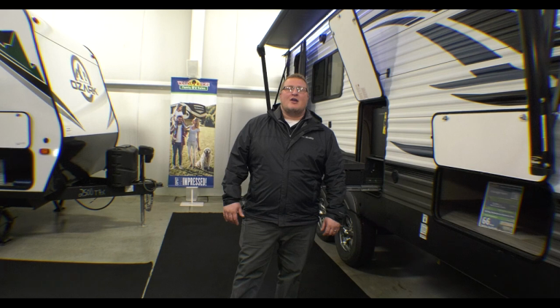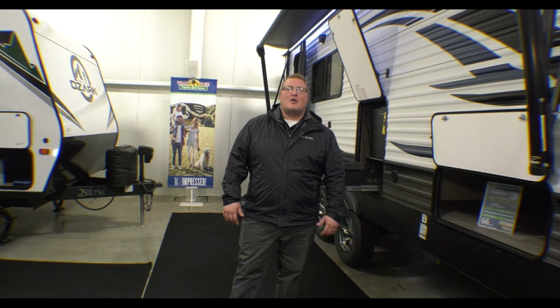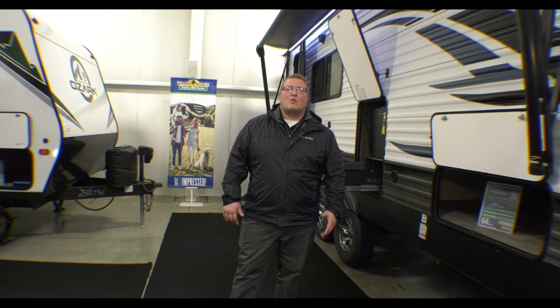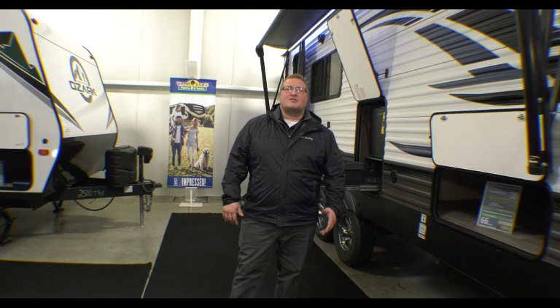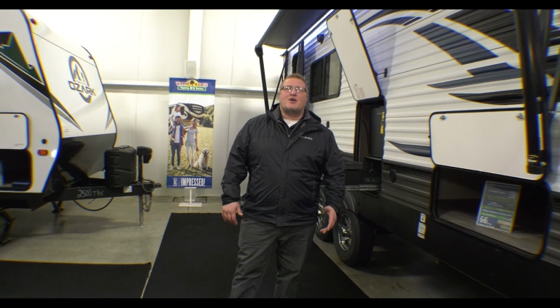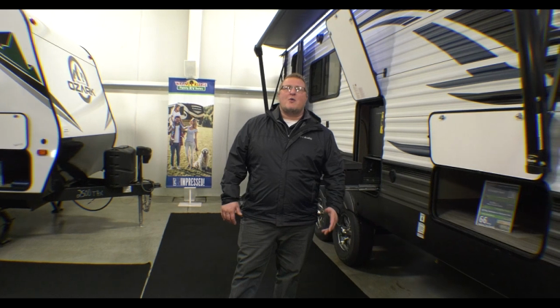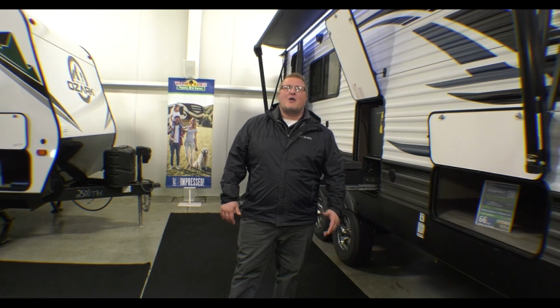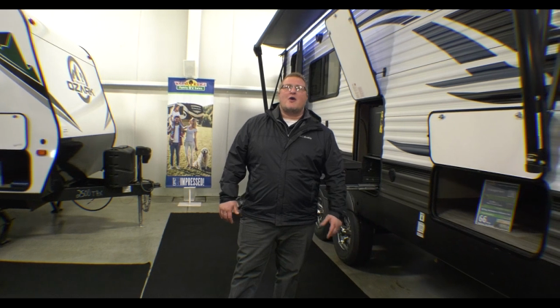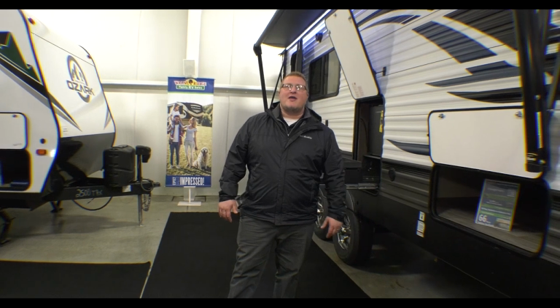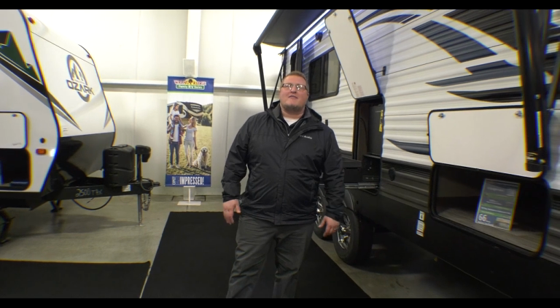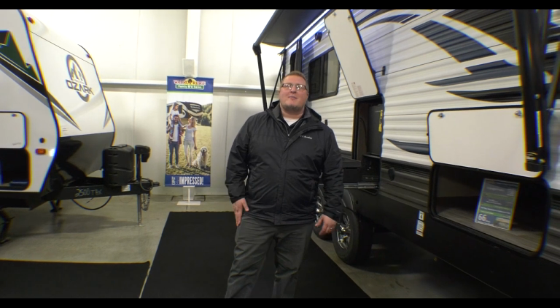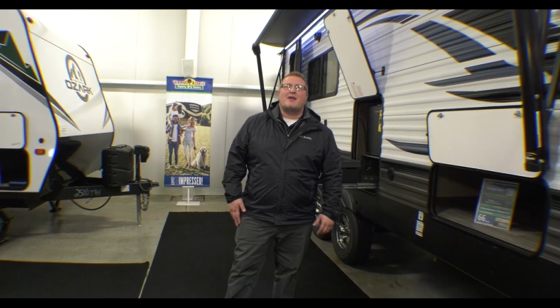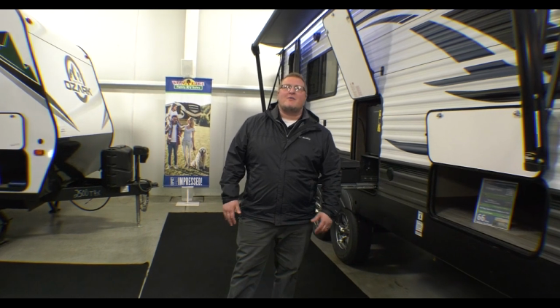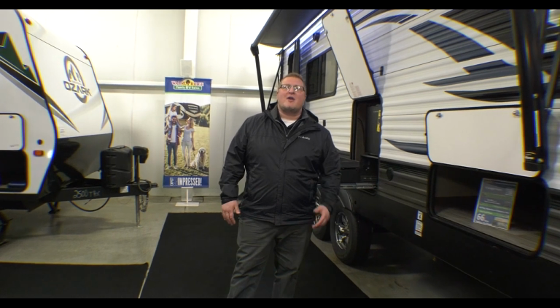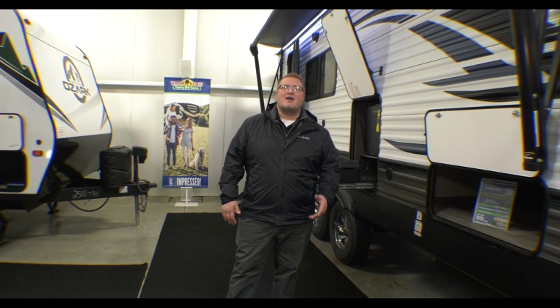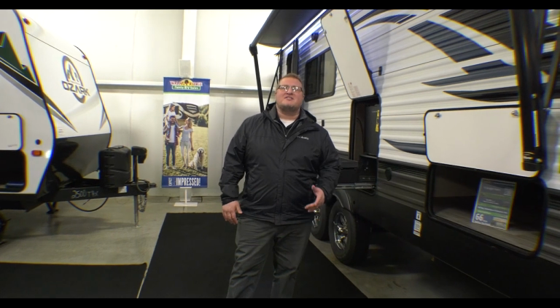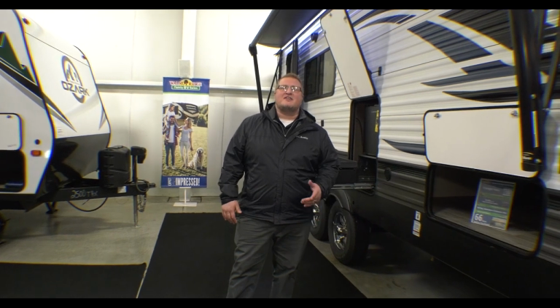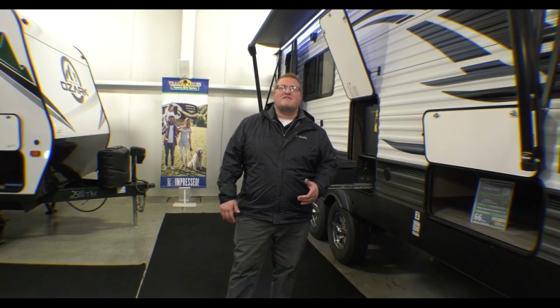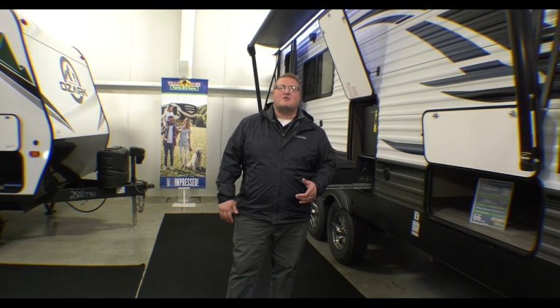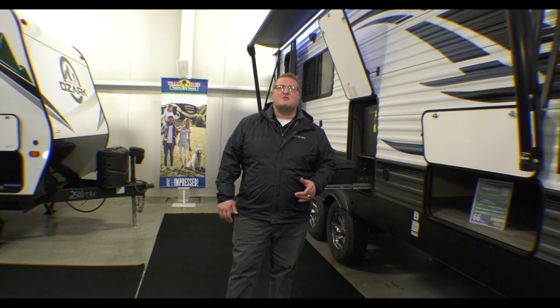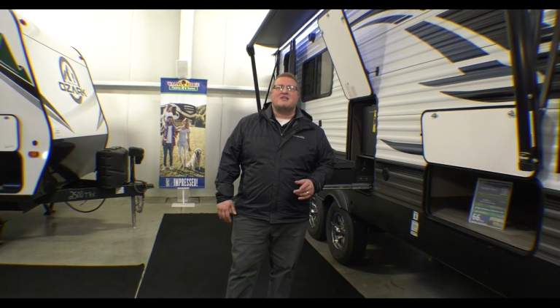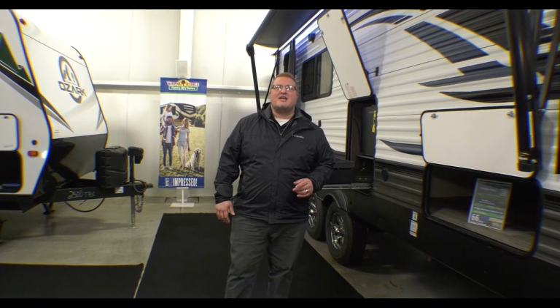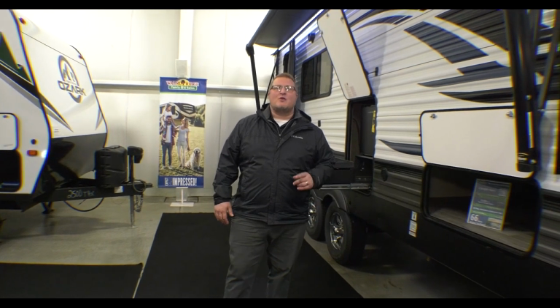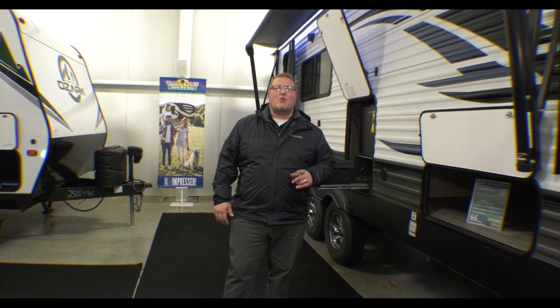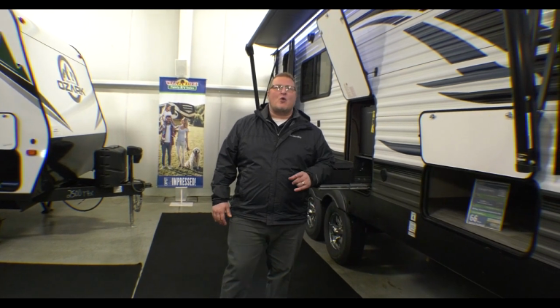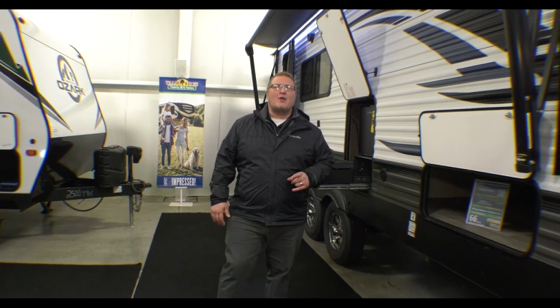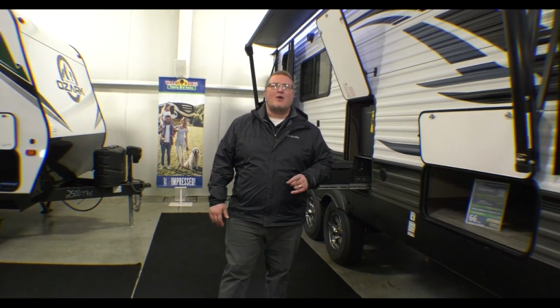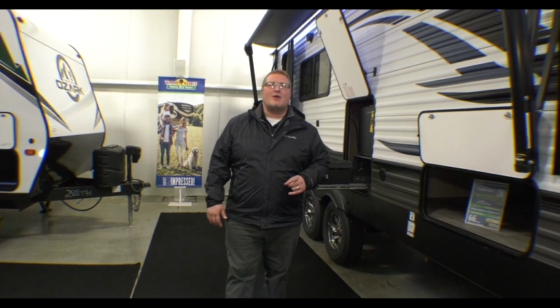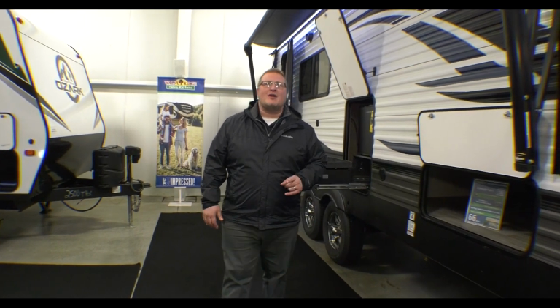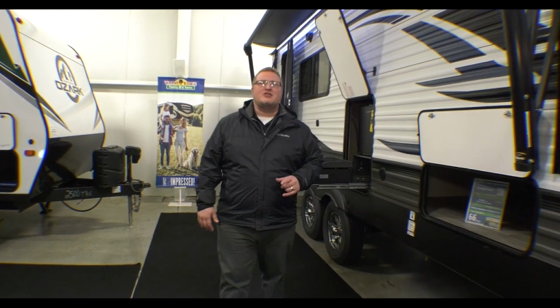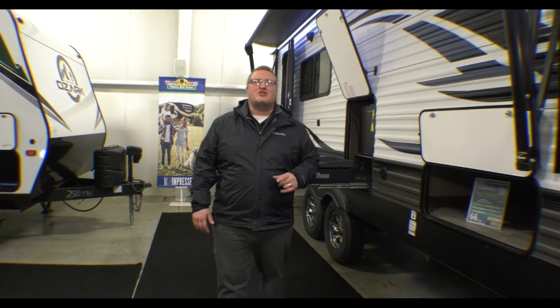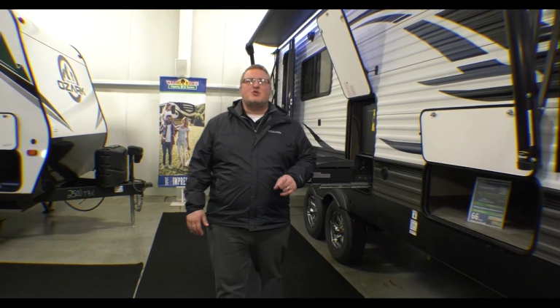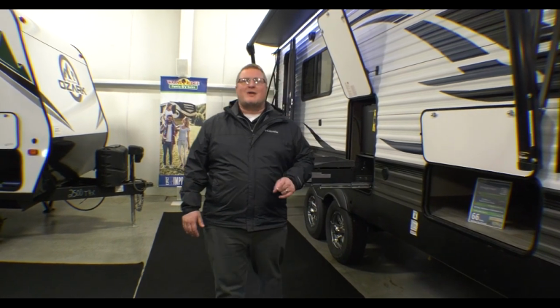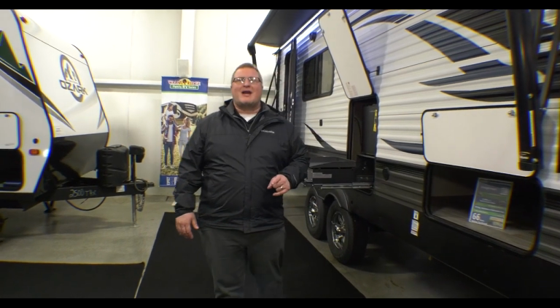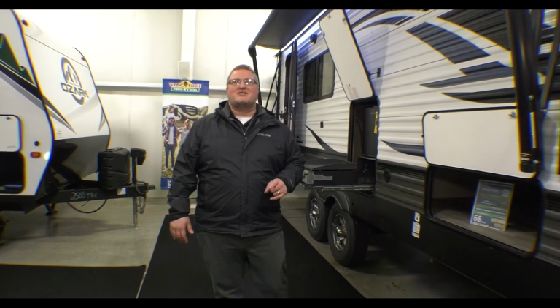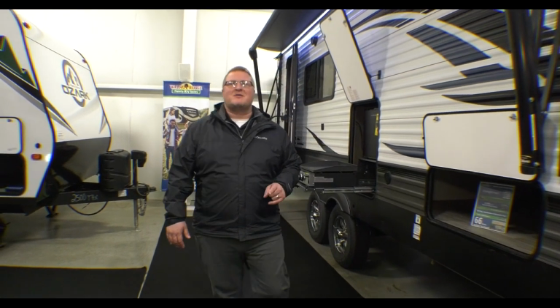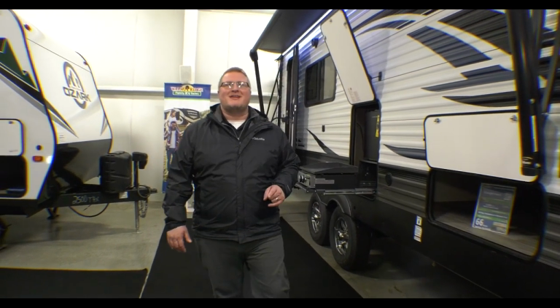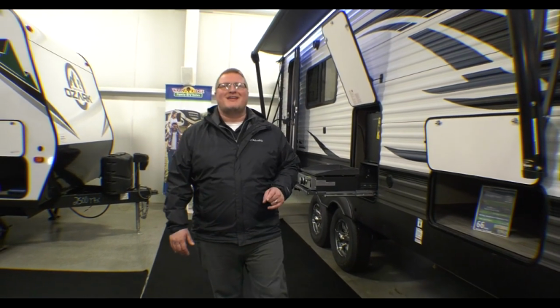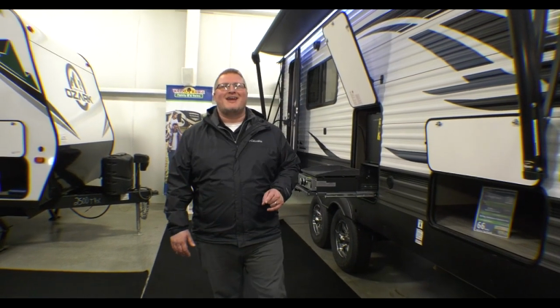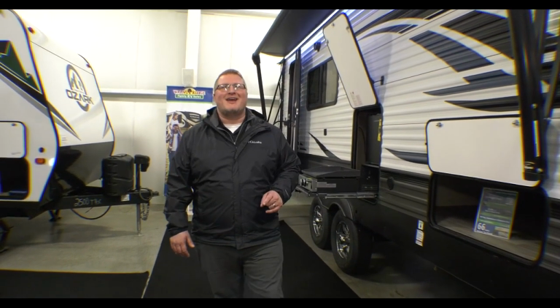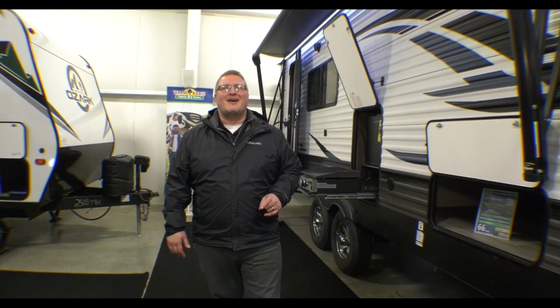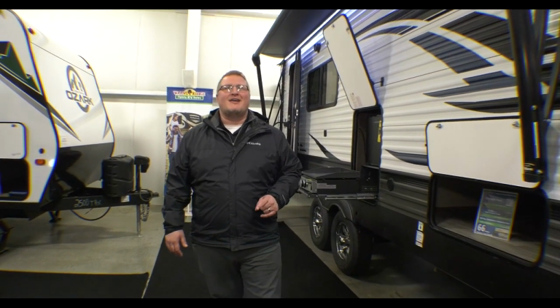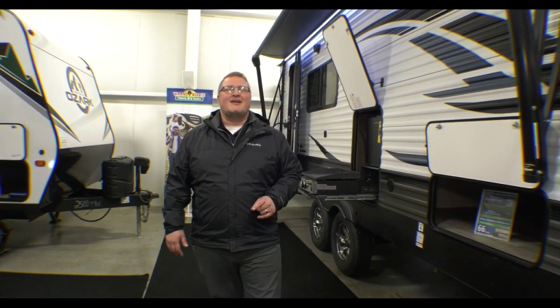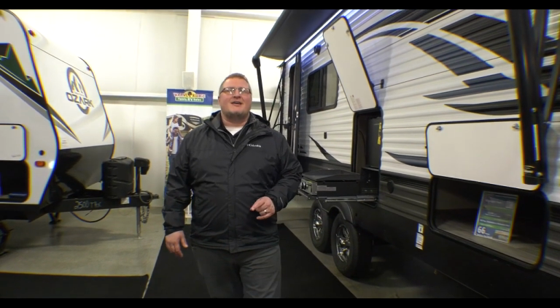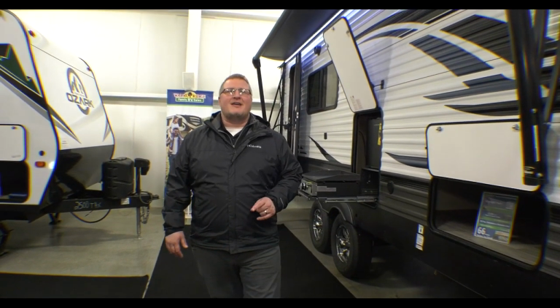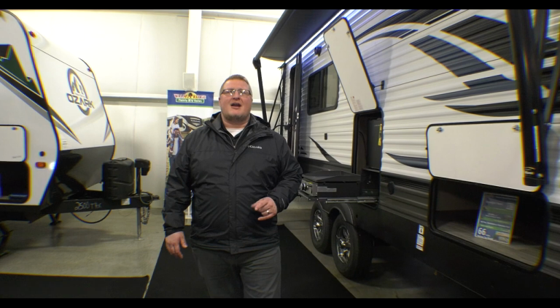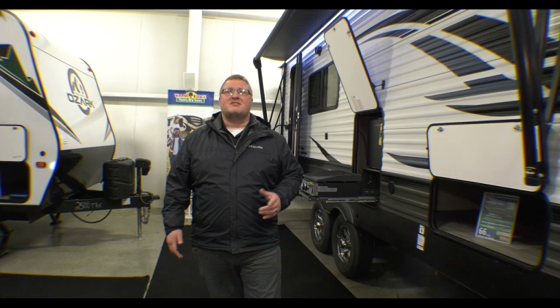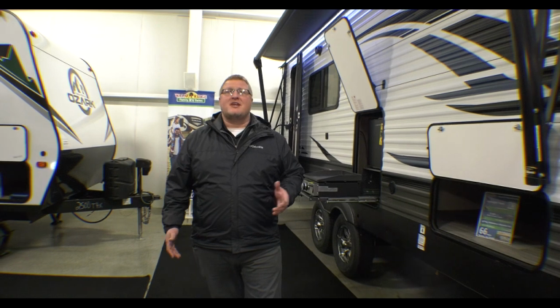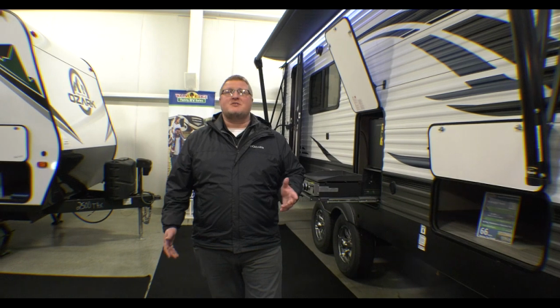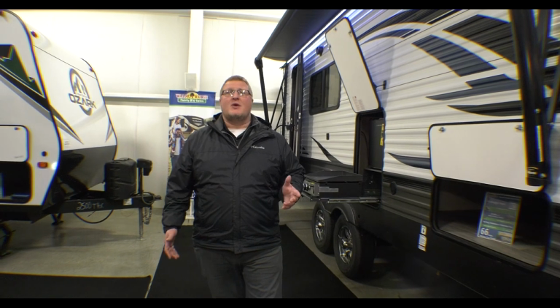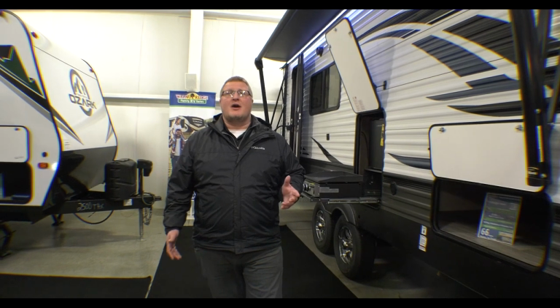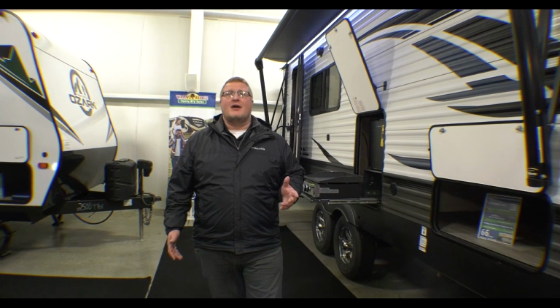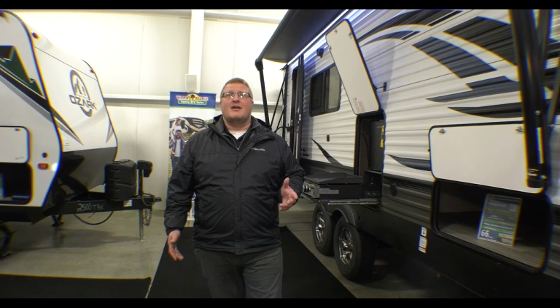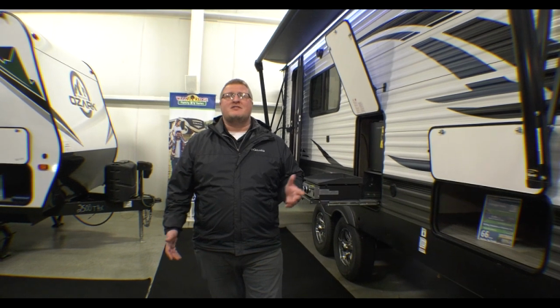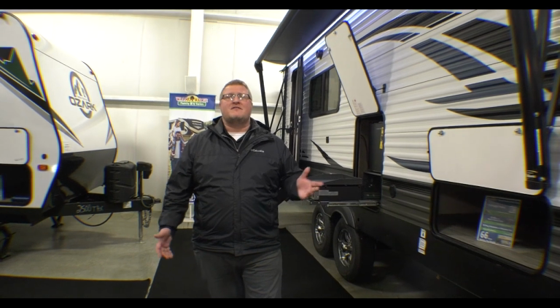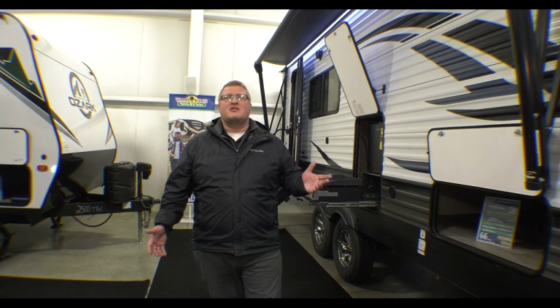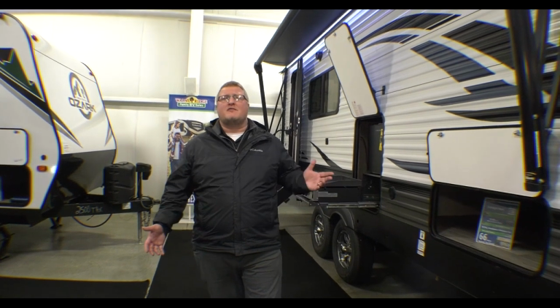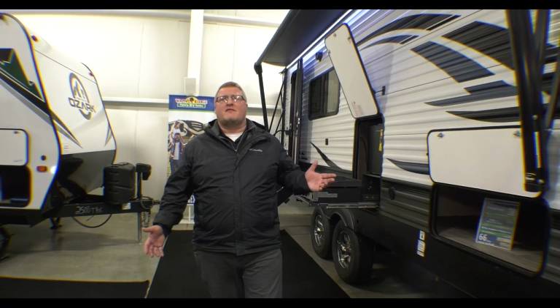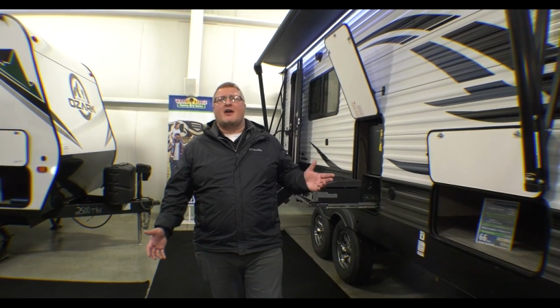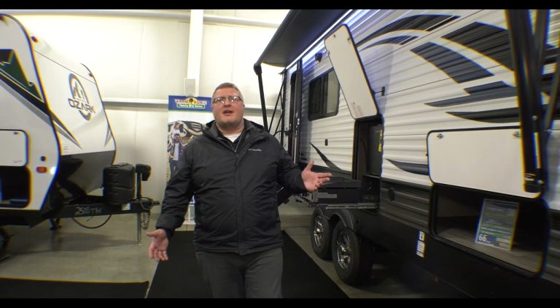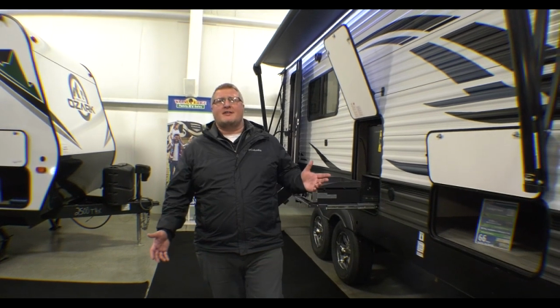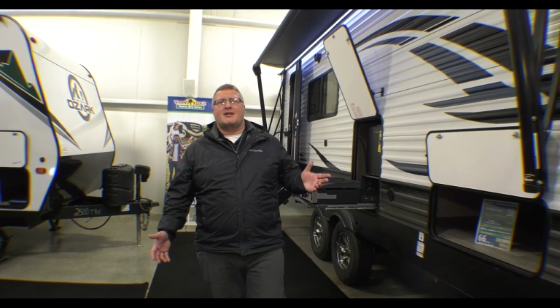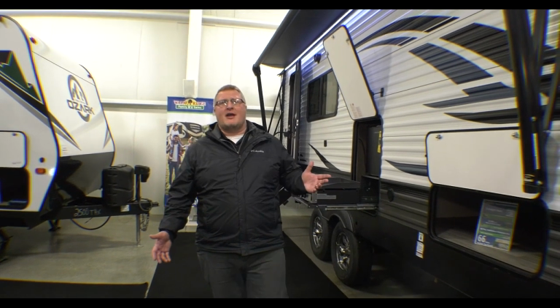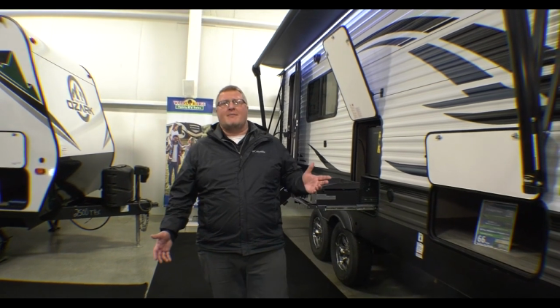What's going on everybody? Ryan Zikafoos here, Walnut Ridge, Newcastle, Indiana. Guys, guess what? It's Feature Friday time.